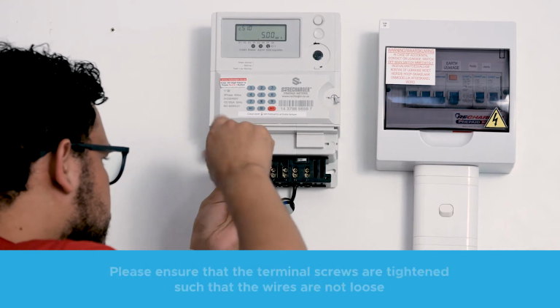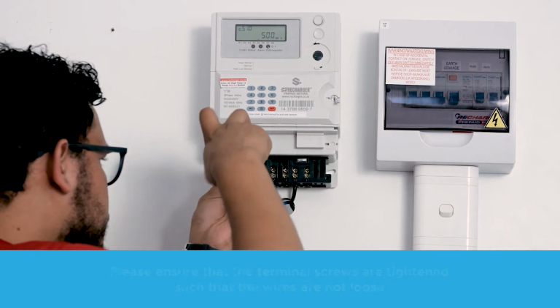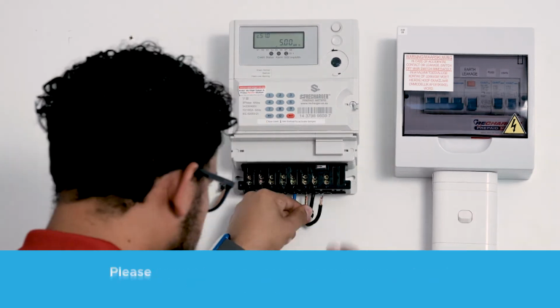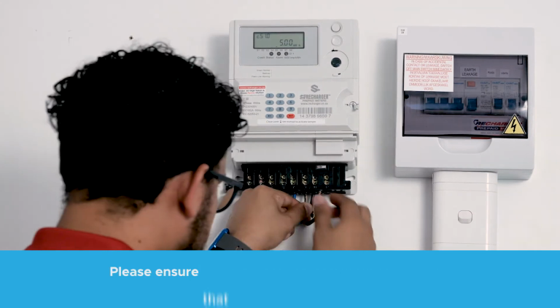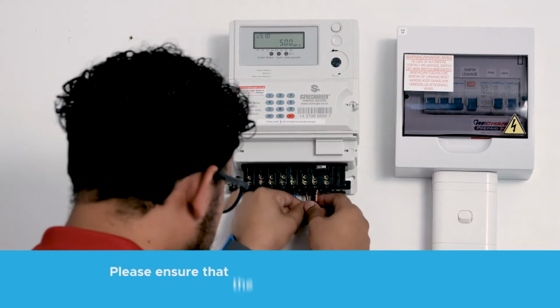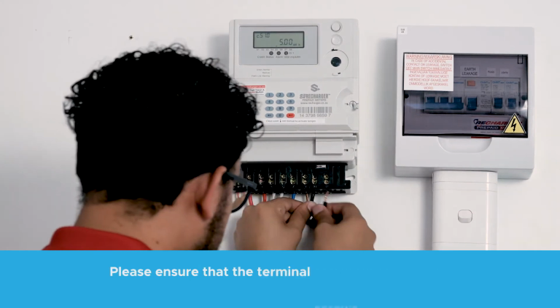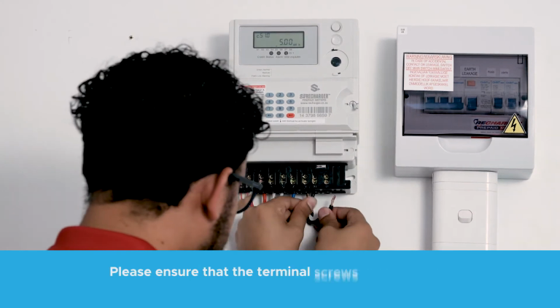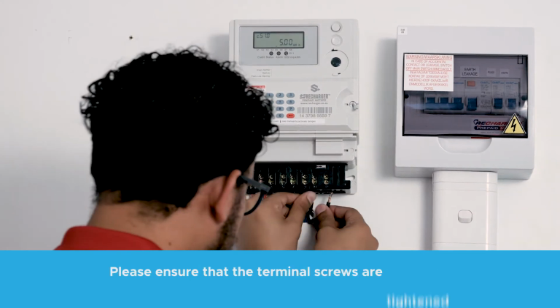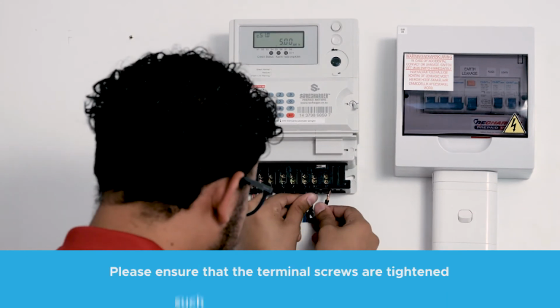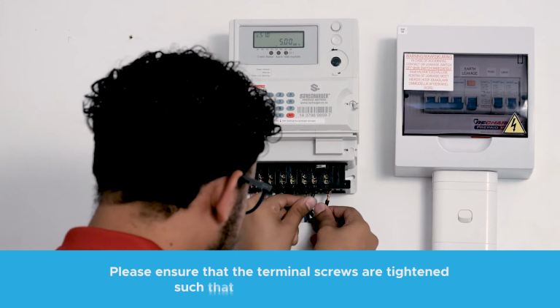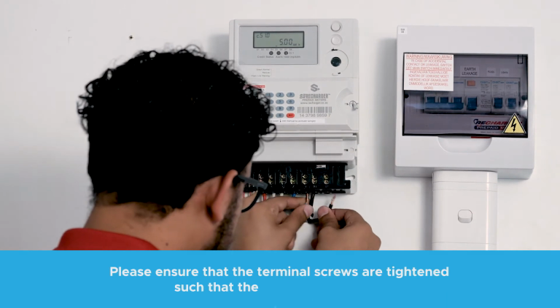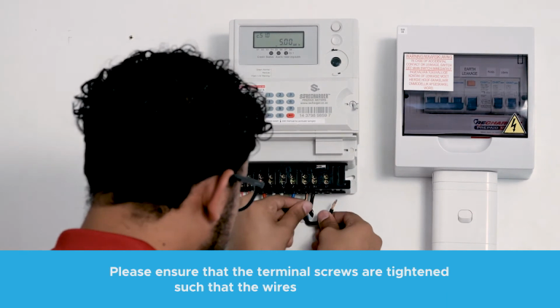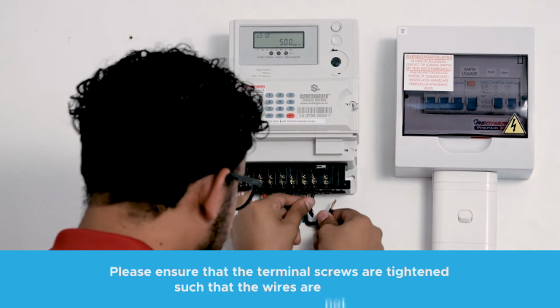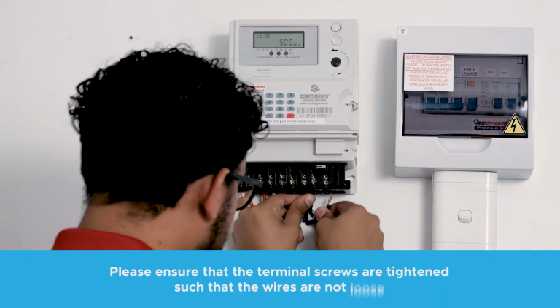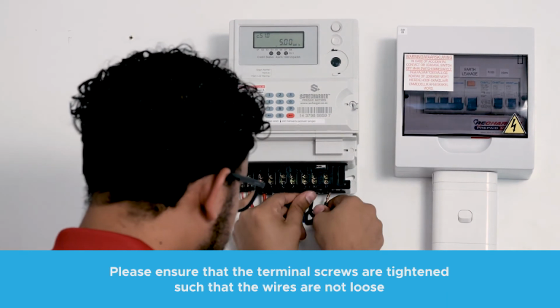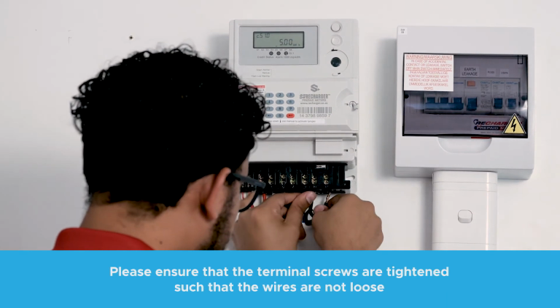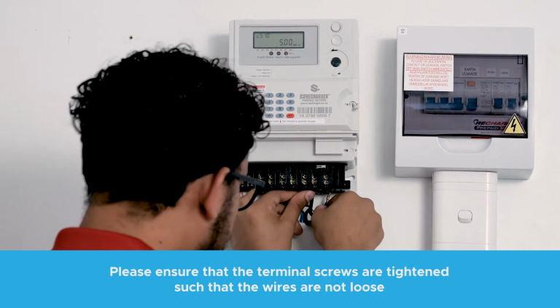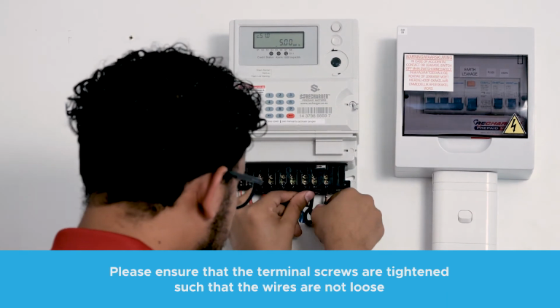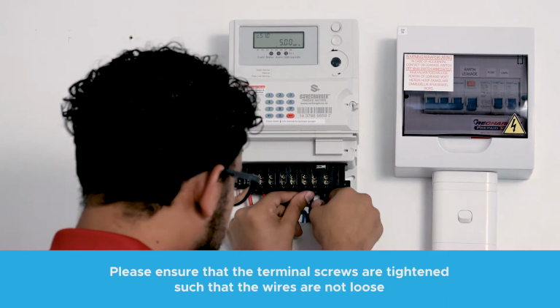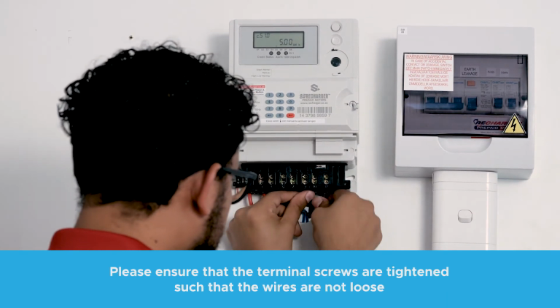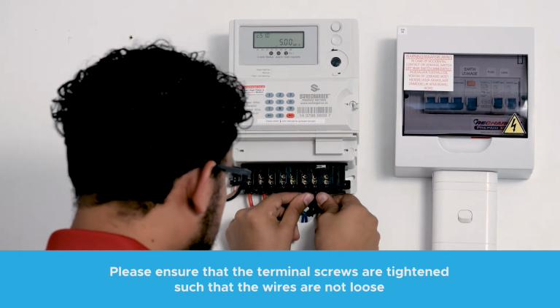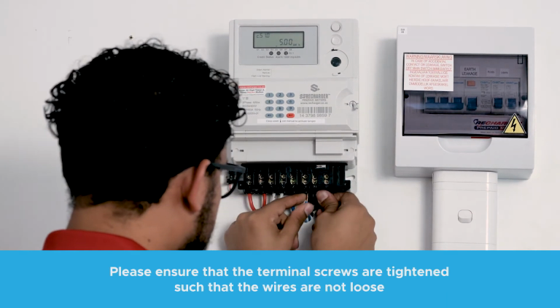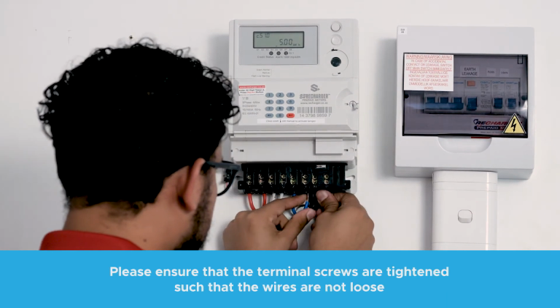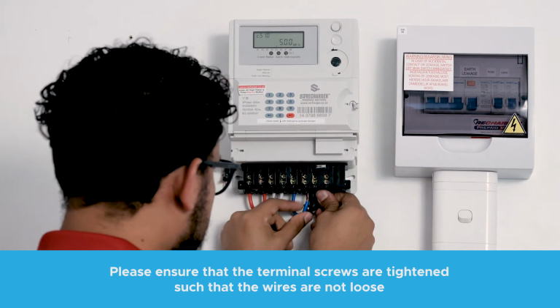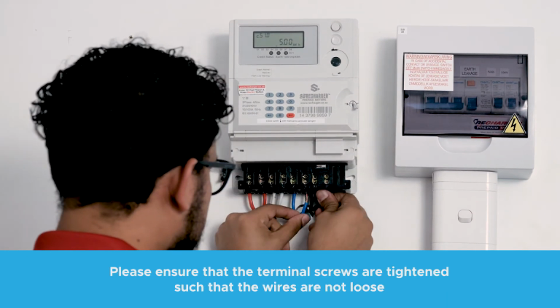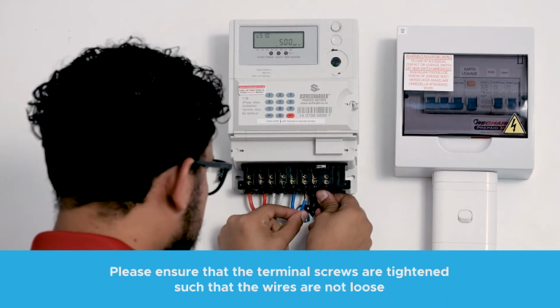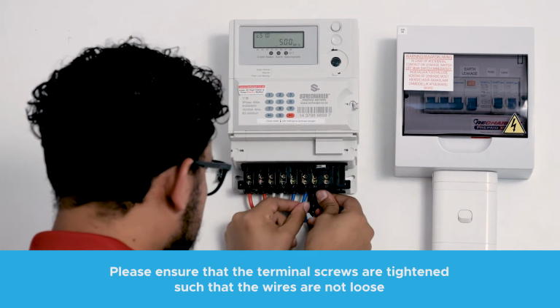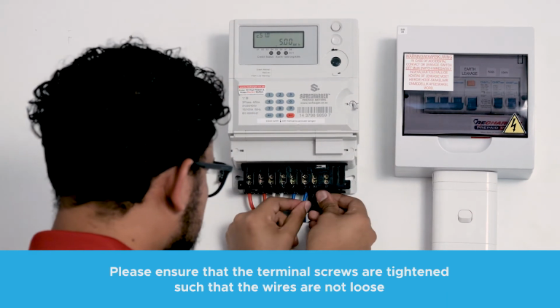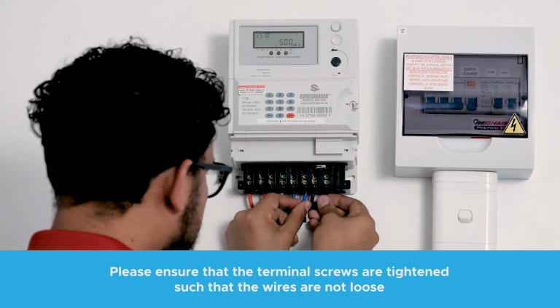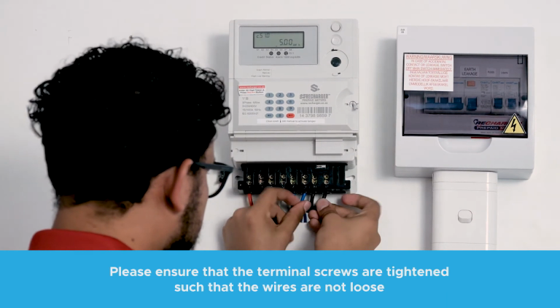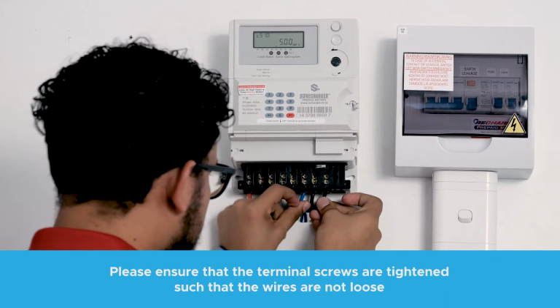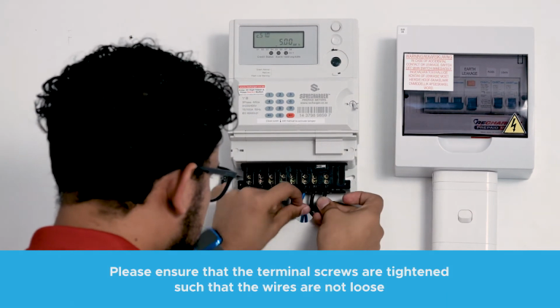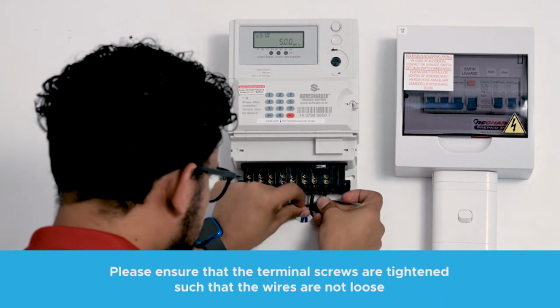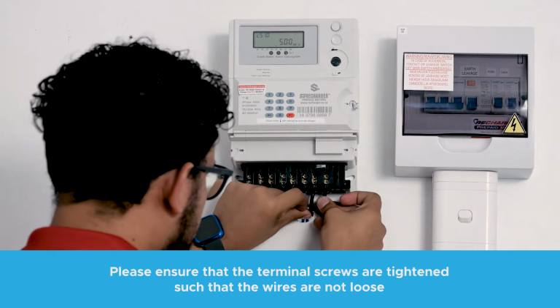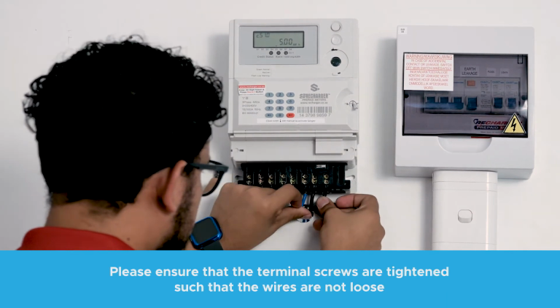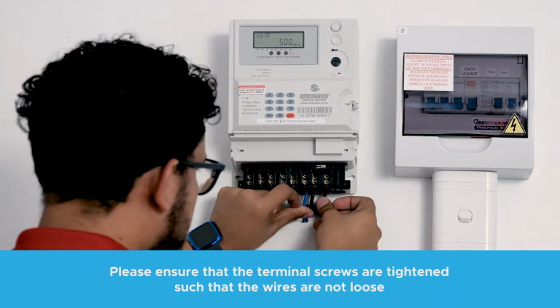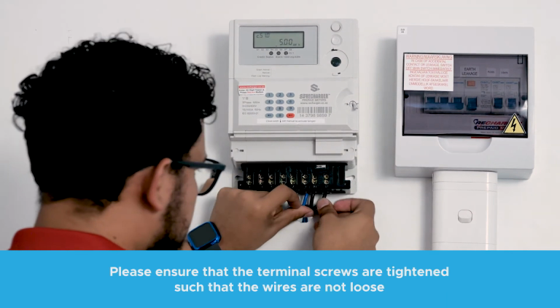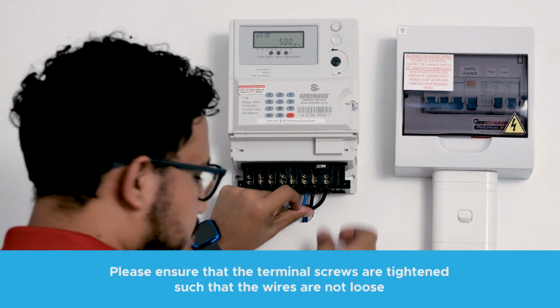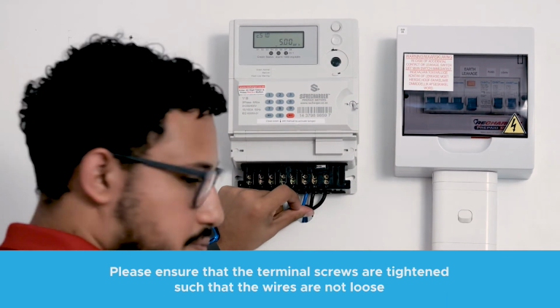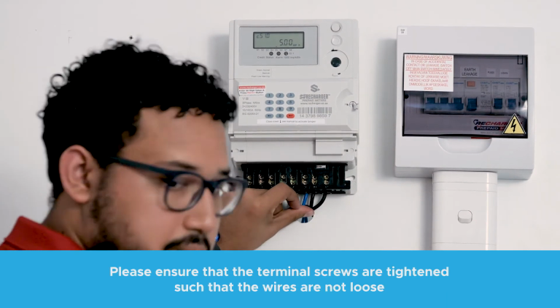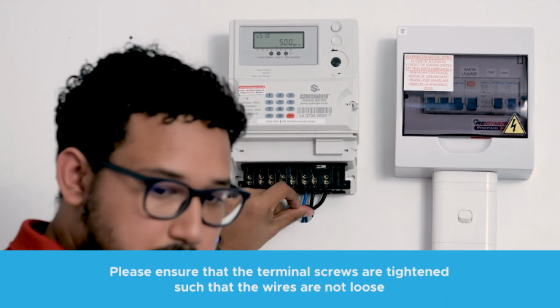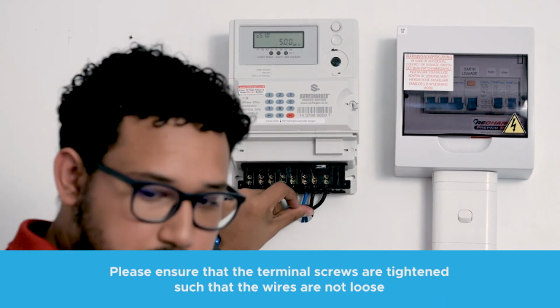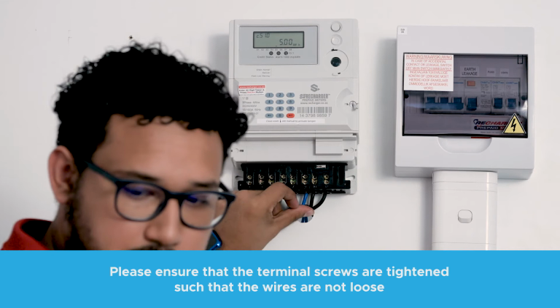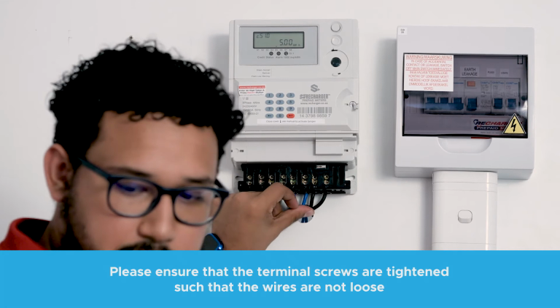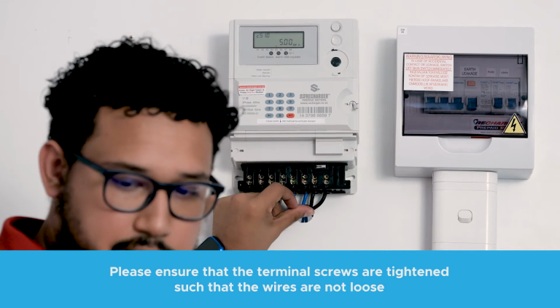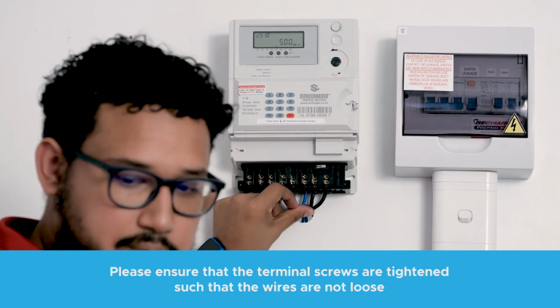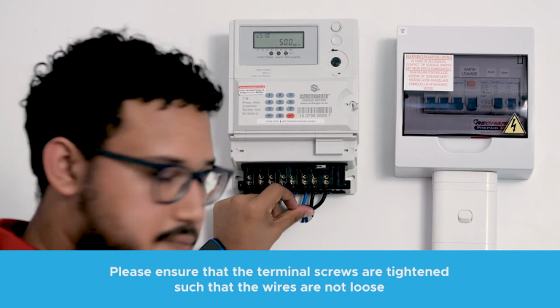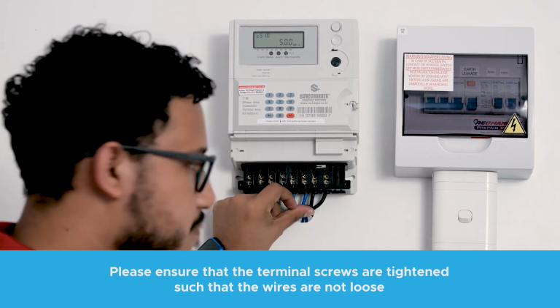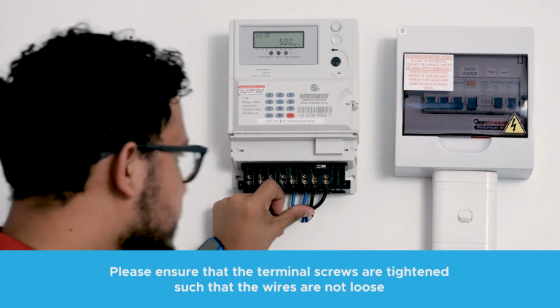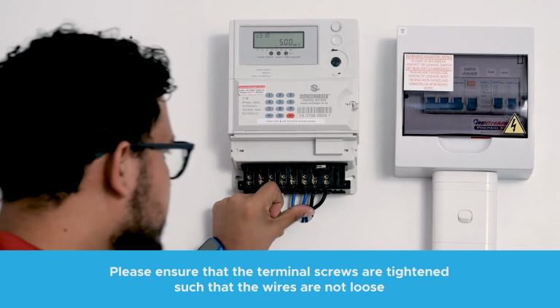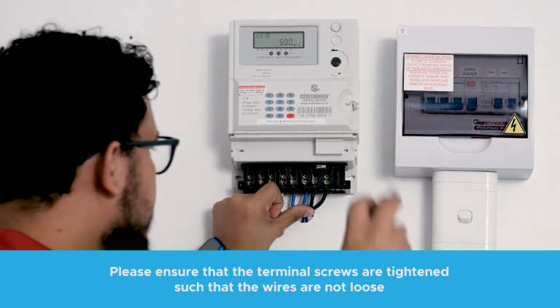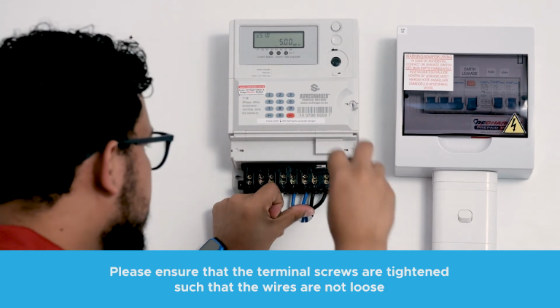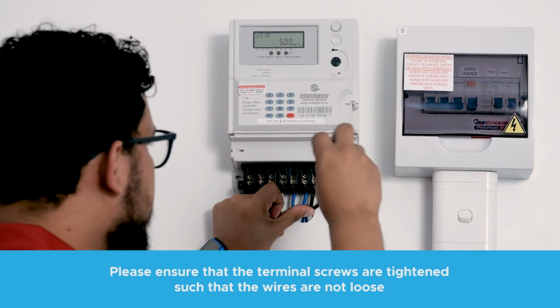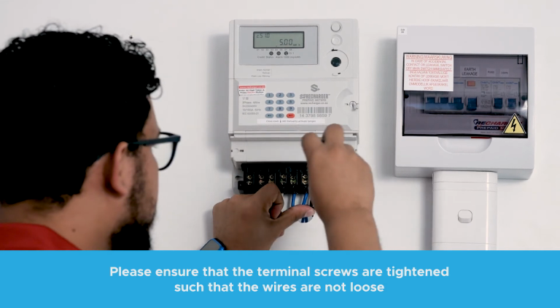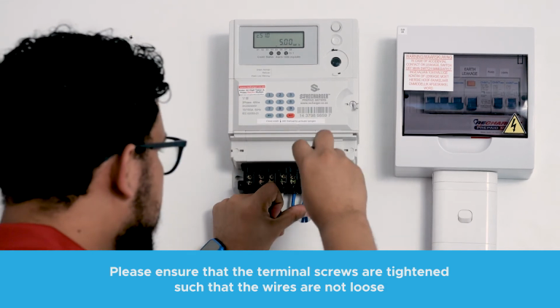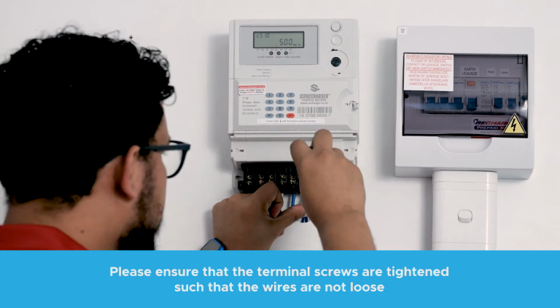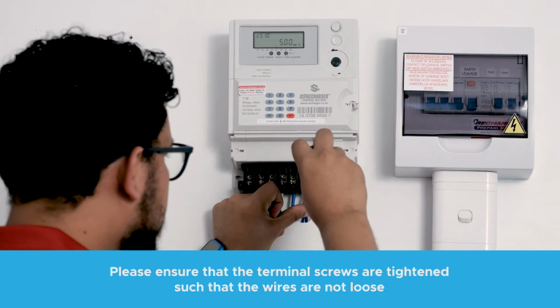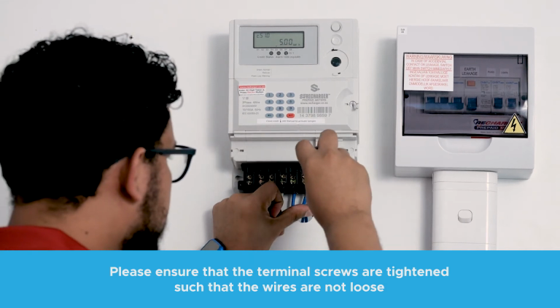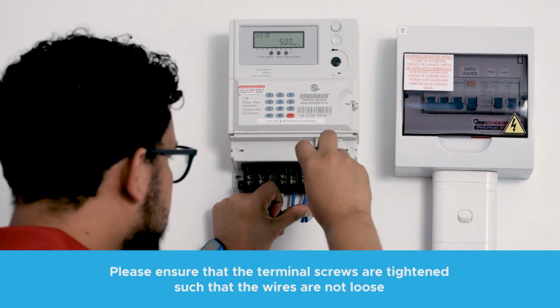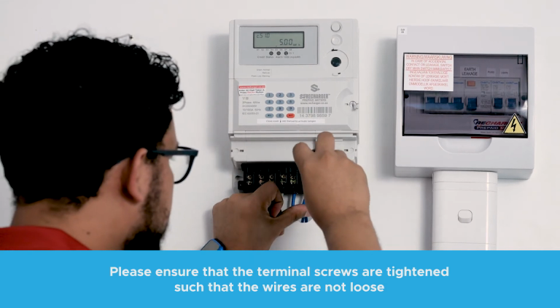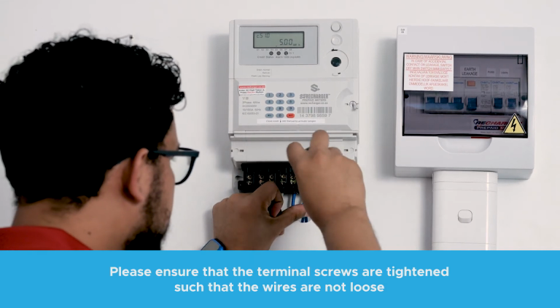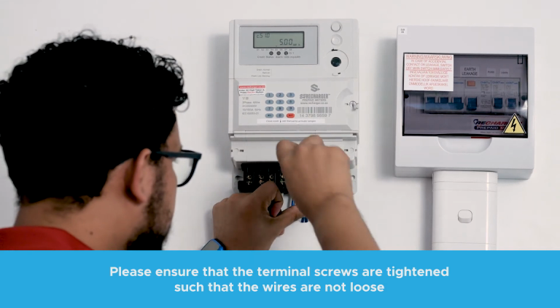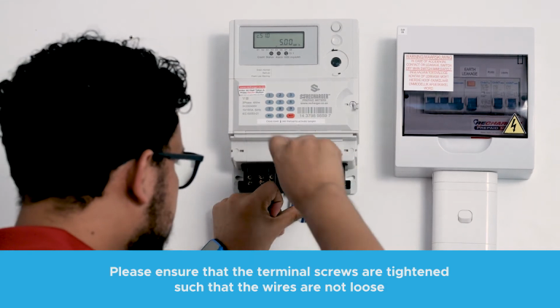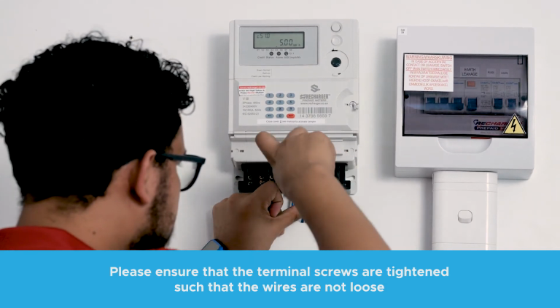Connect the load to the meter, ensuring that terminals 3, 6 and 9 are lives and terminal 12 is the neutral.